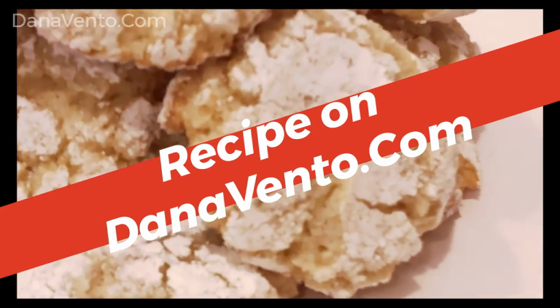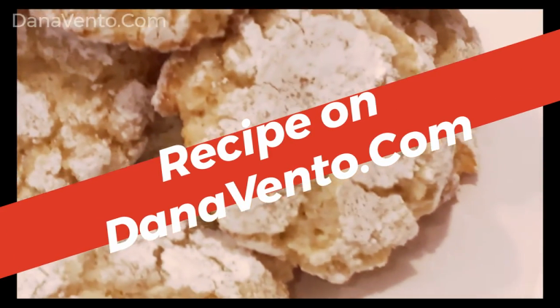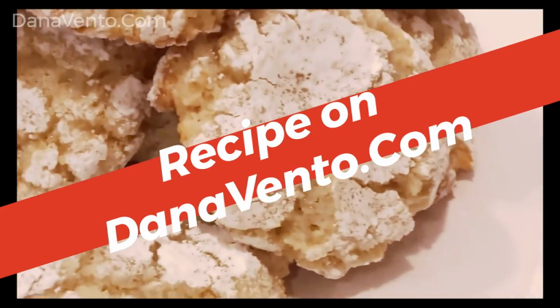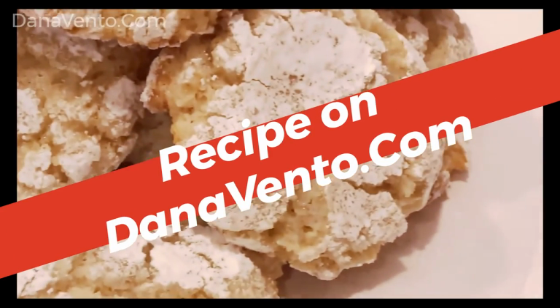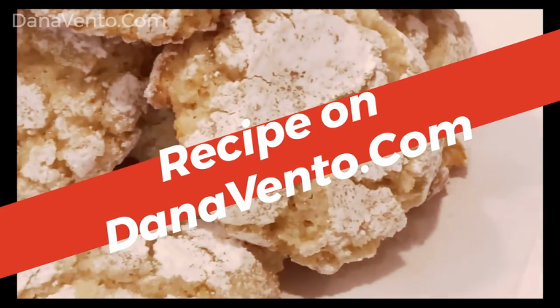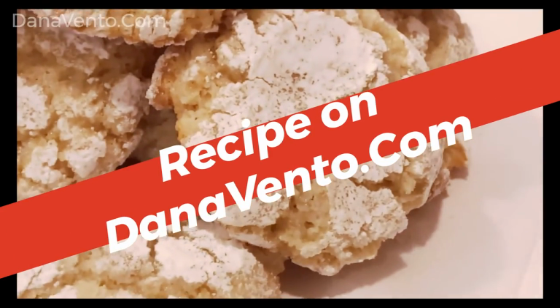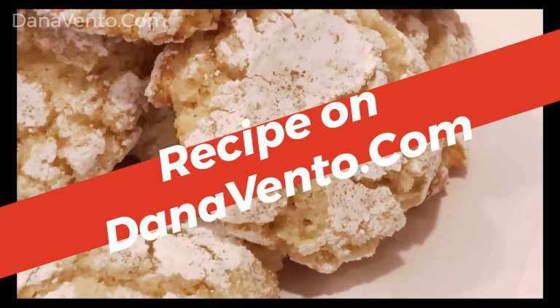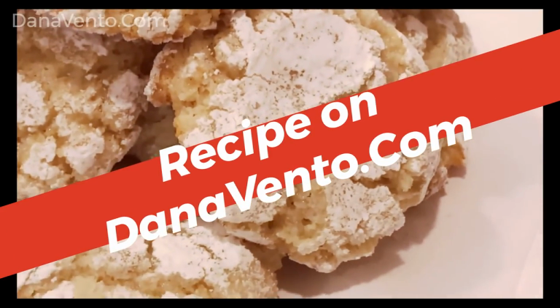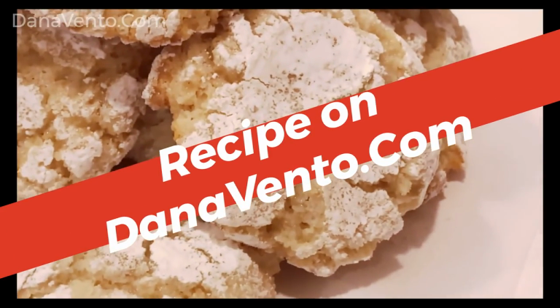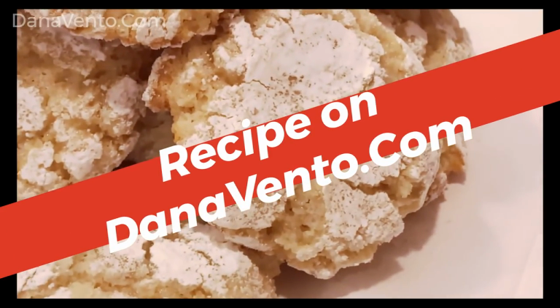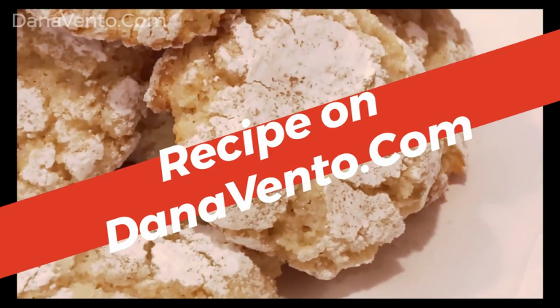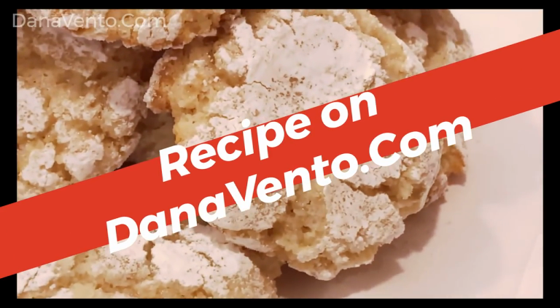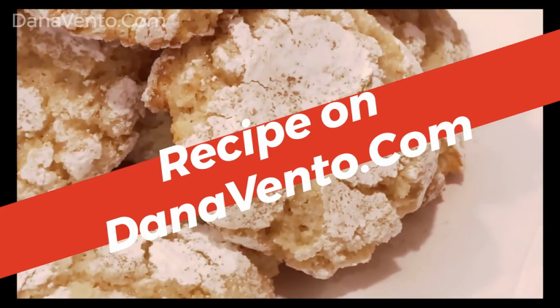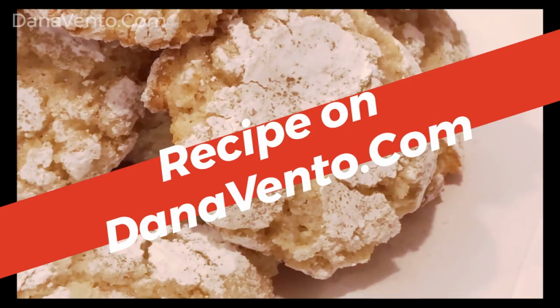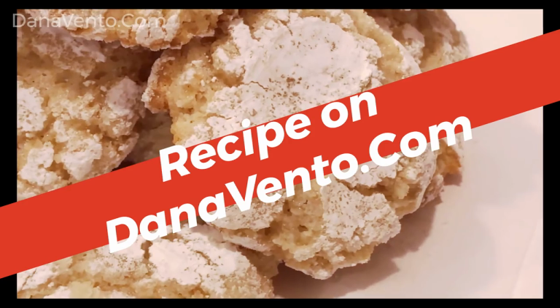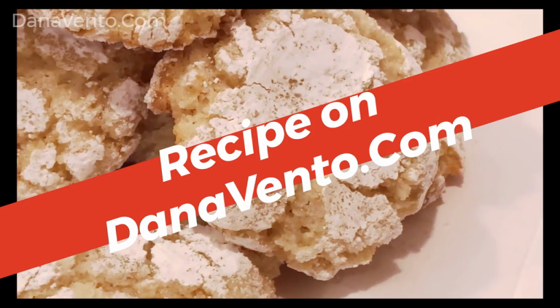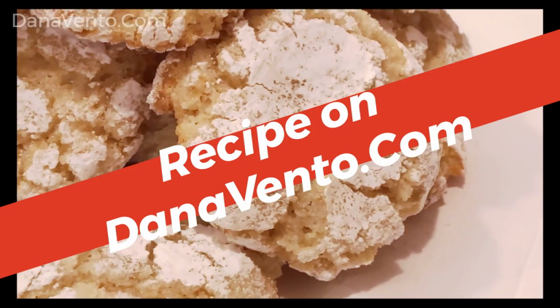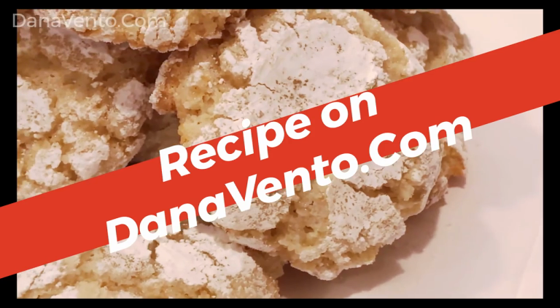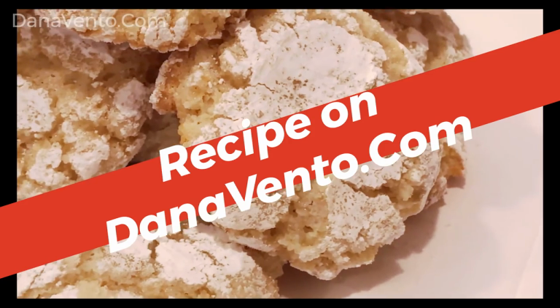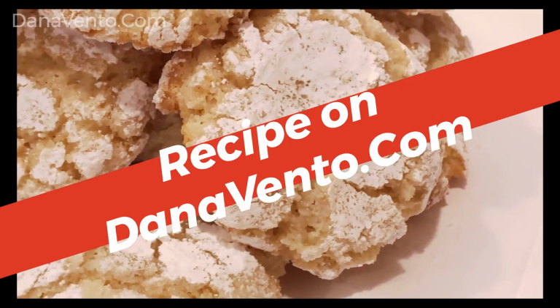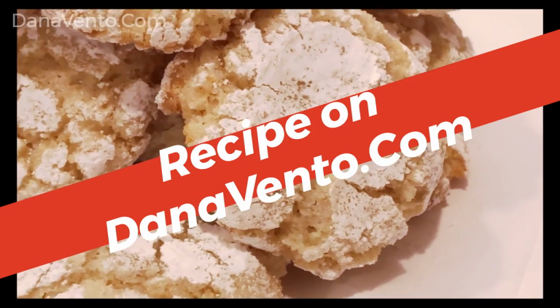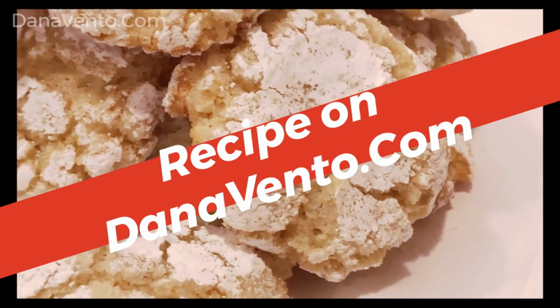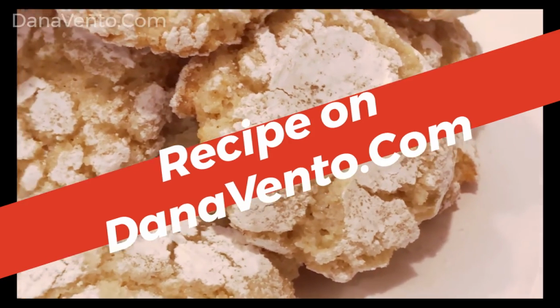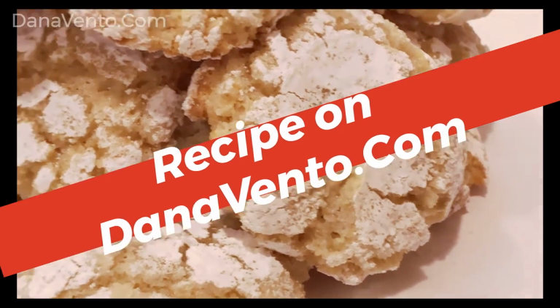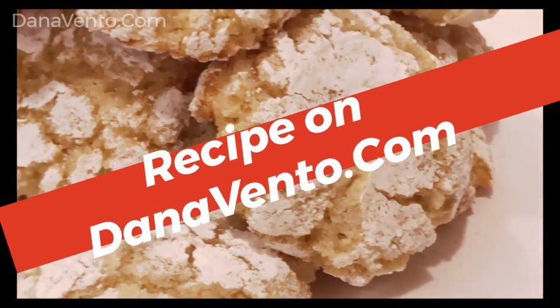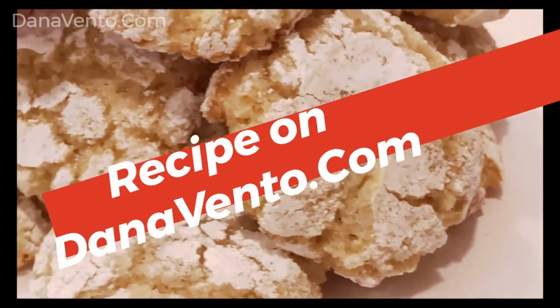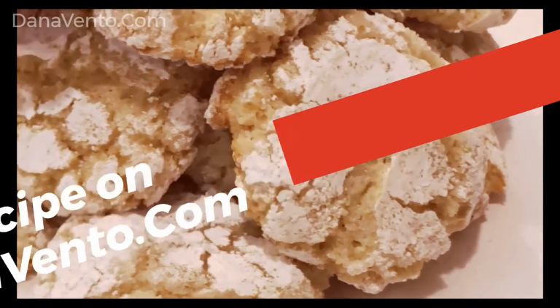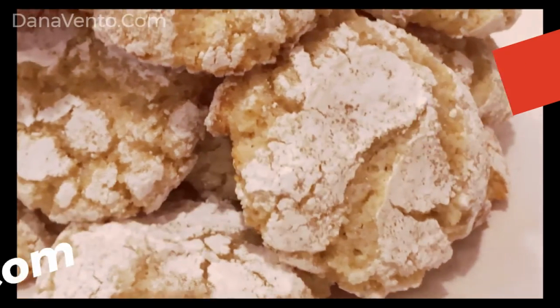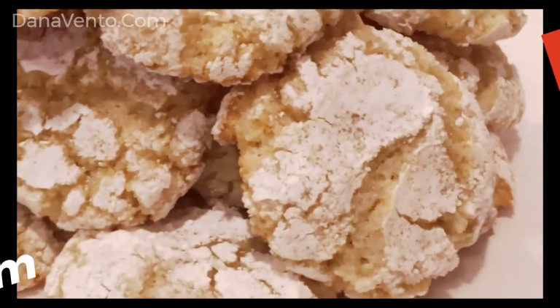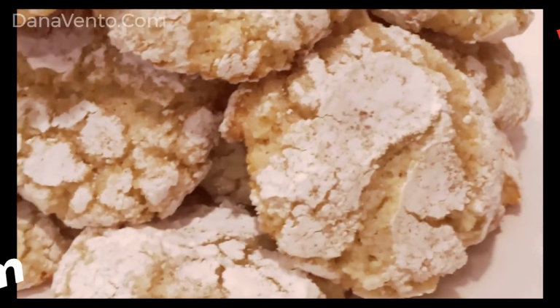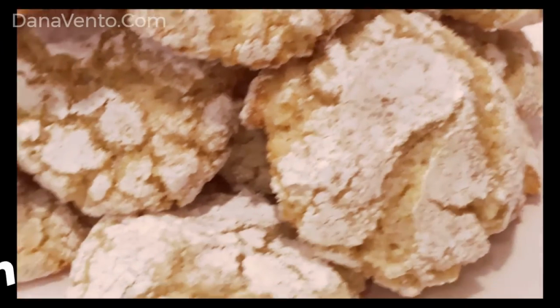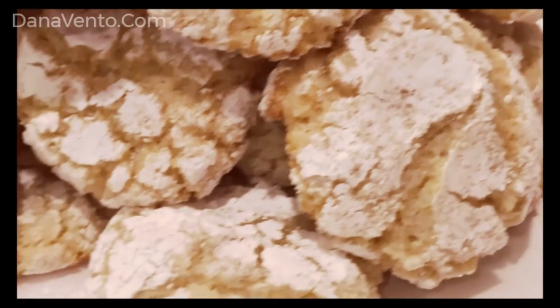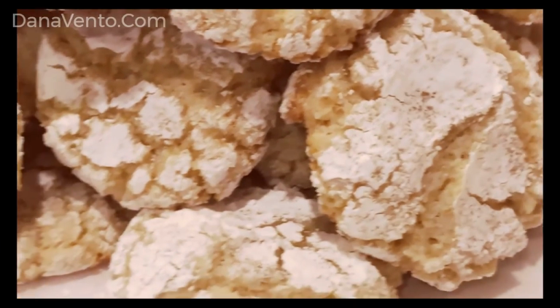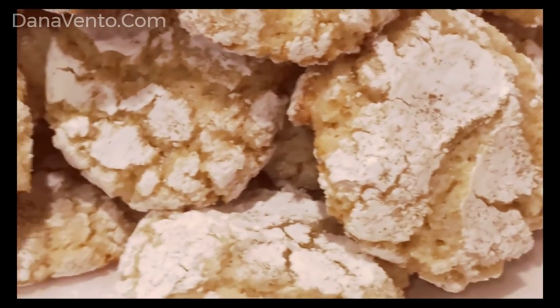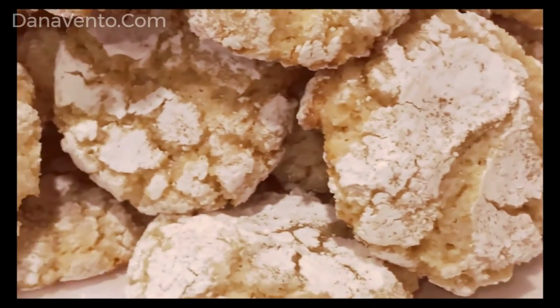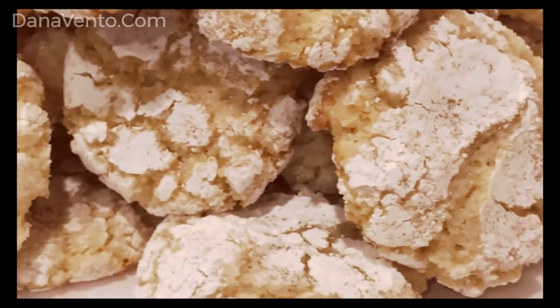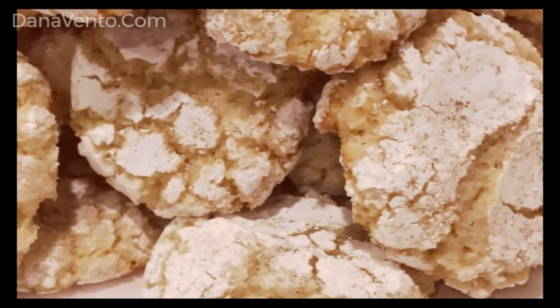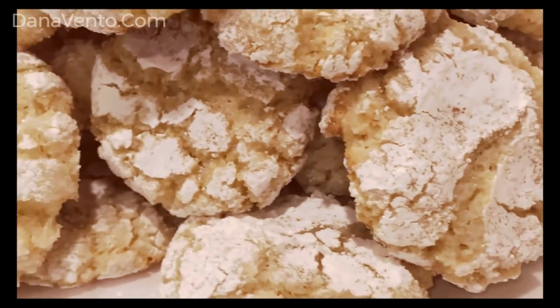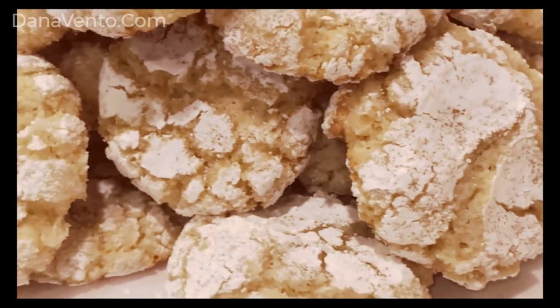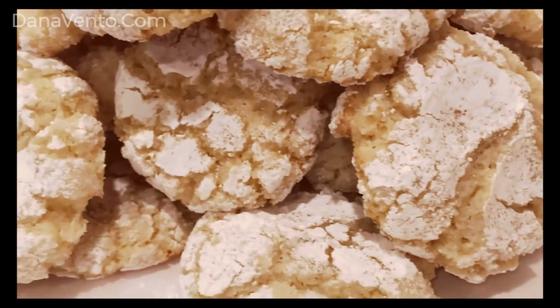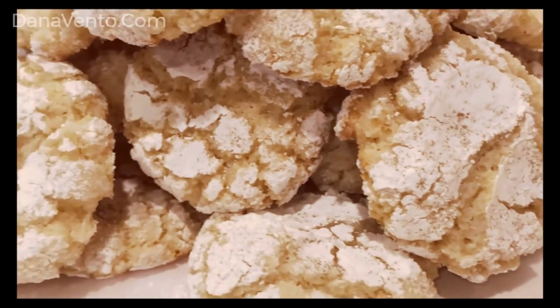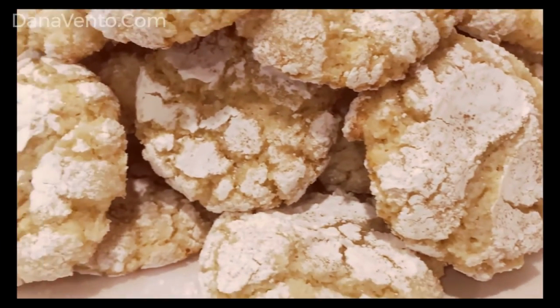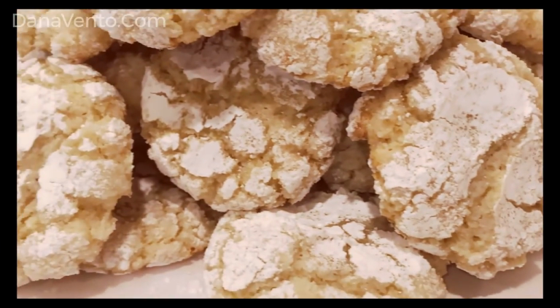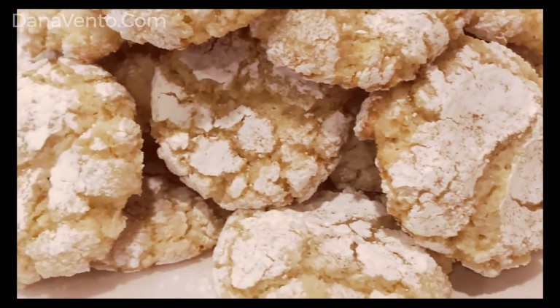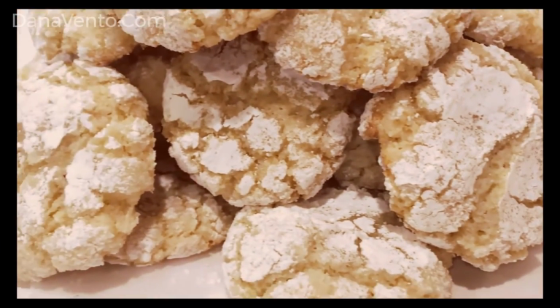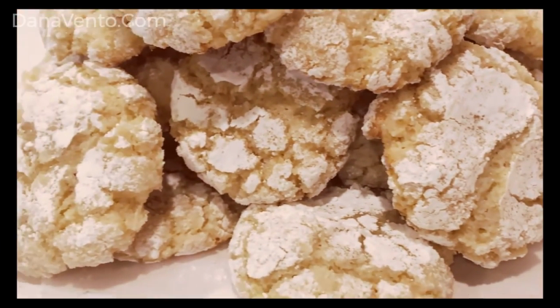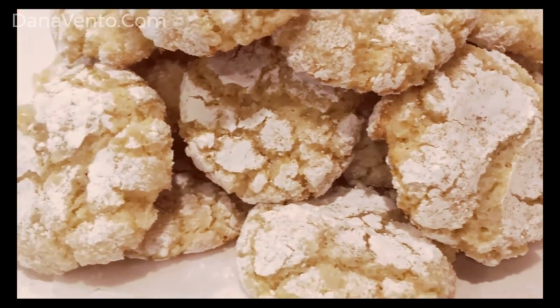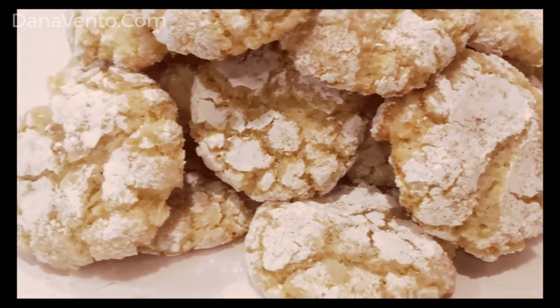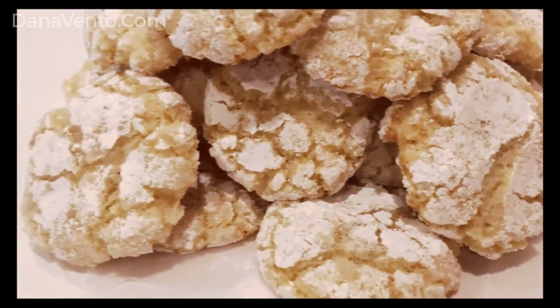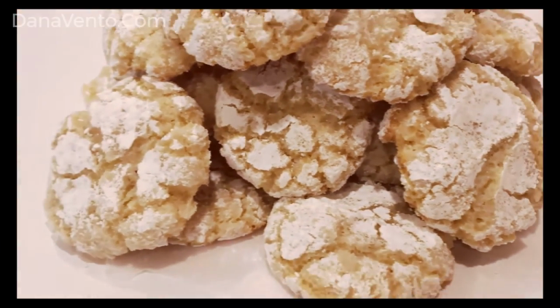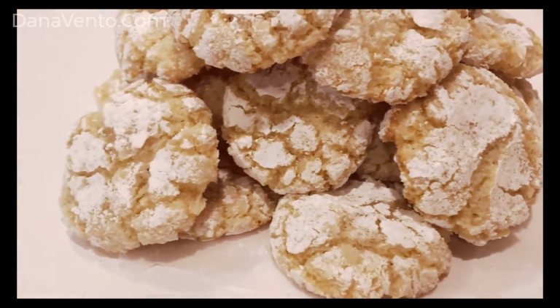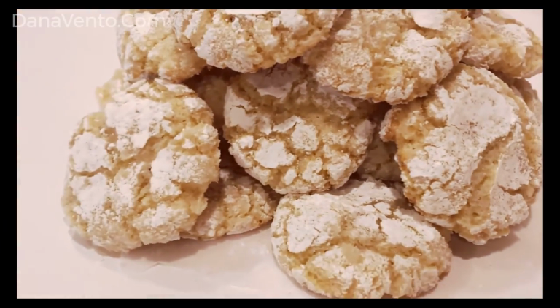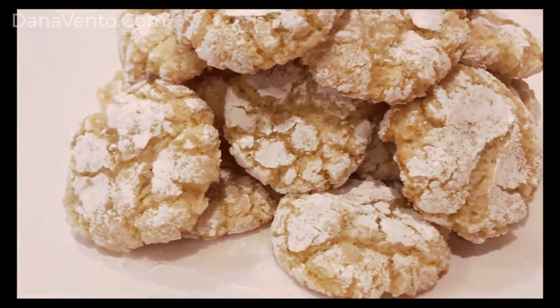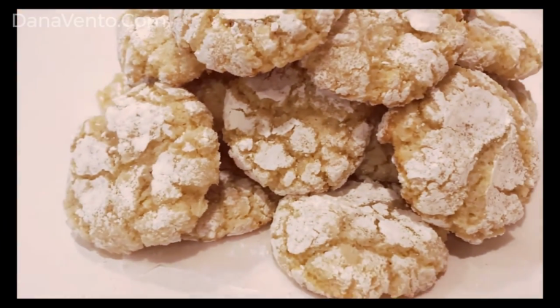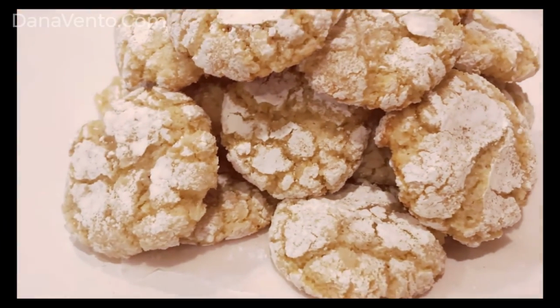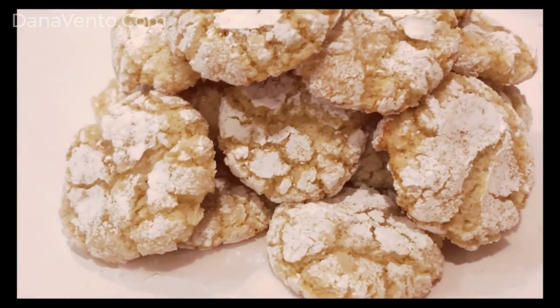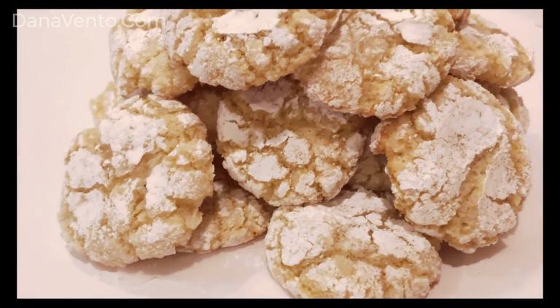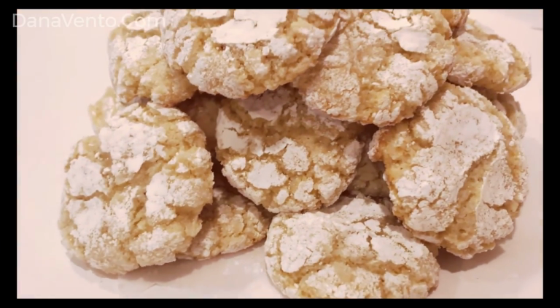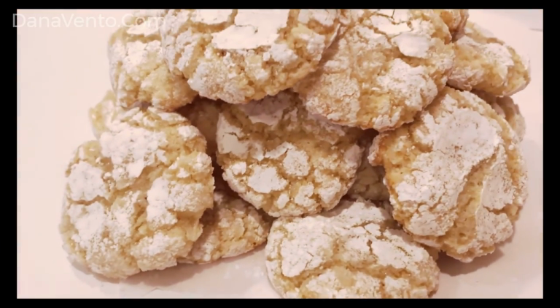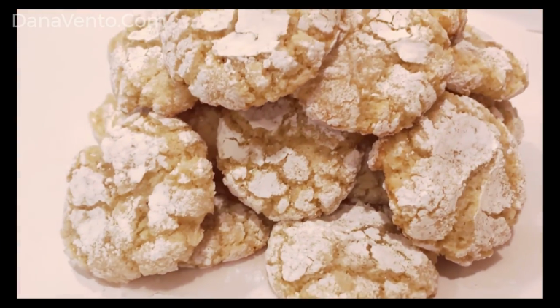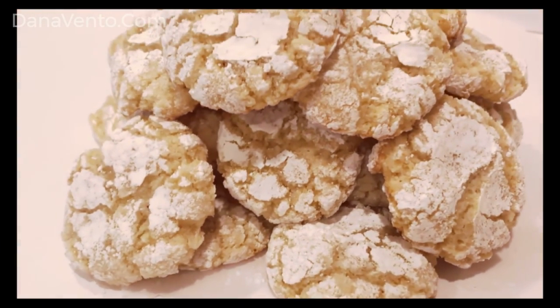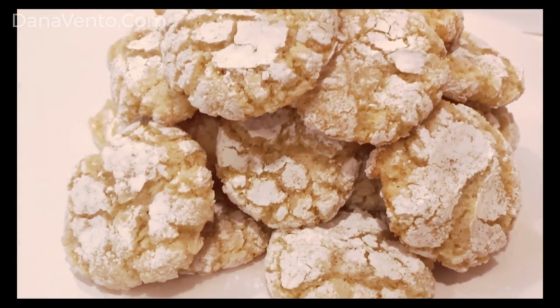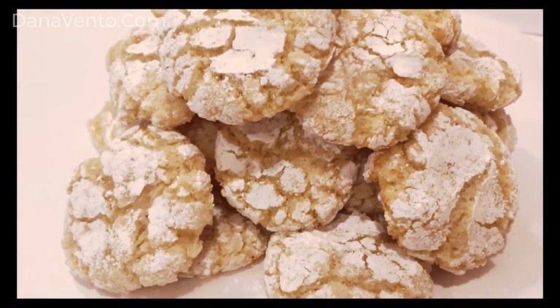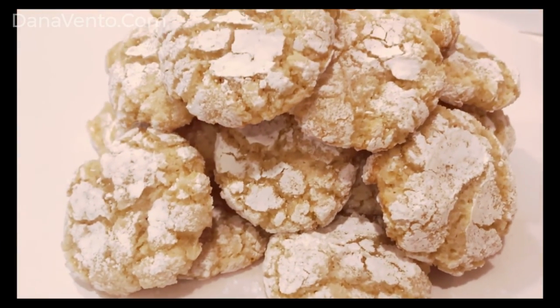Head on over to DanaVento.com and get the recipe, and make sure to come back and let me know how your cookies turned out.